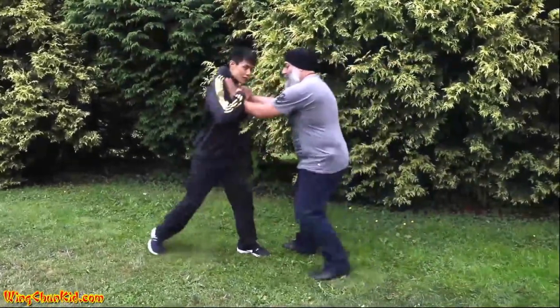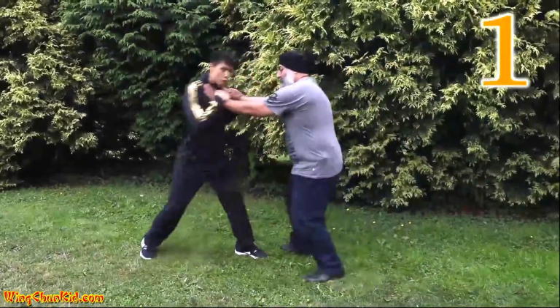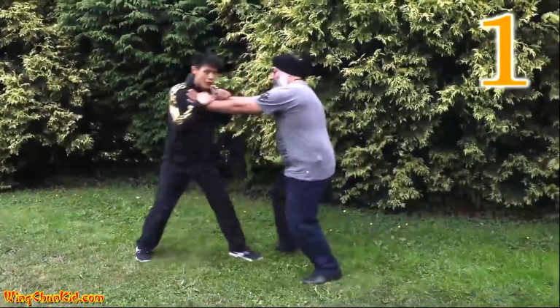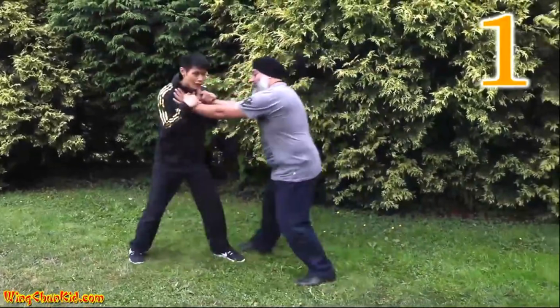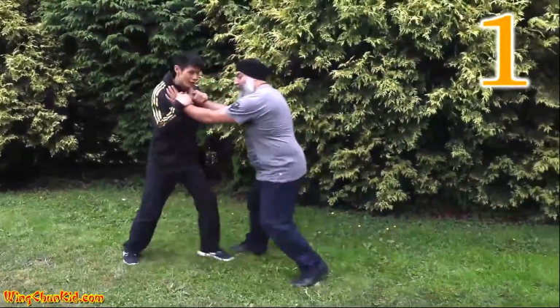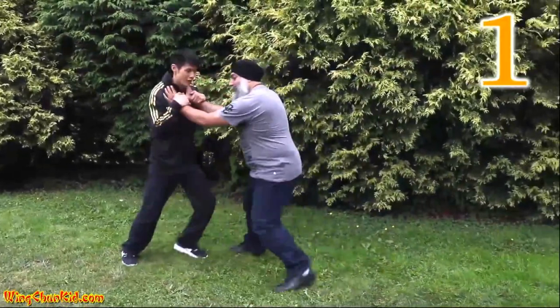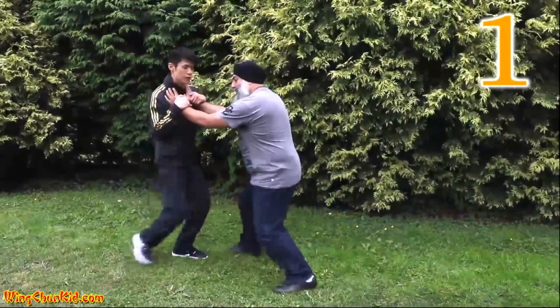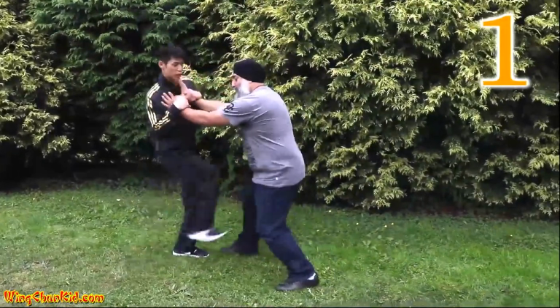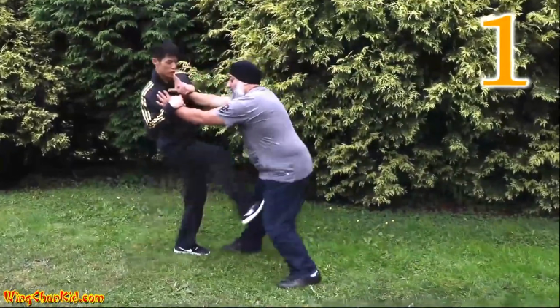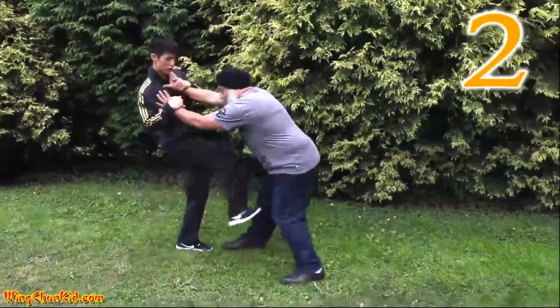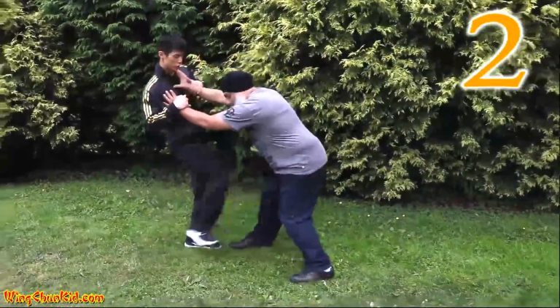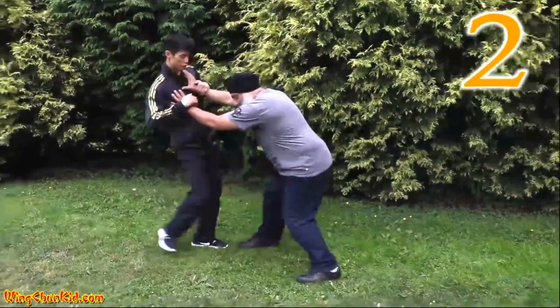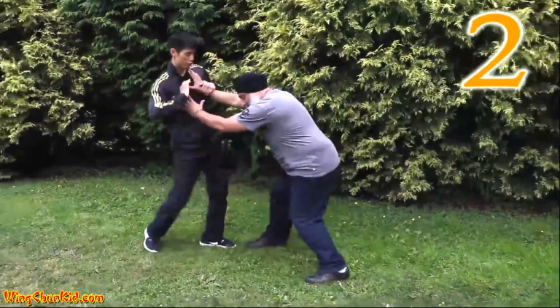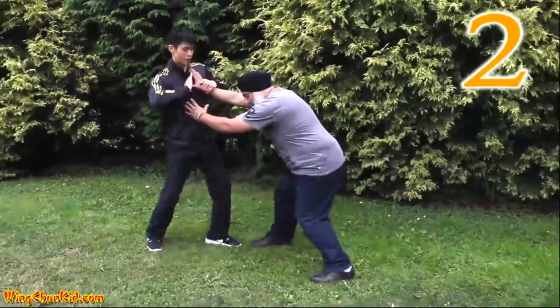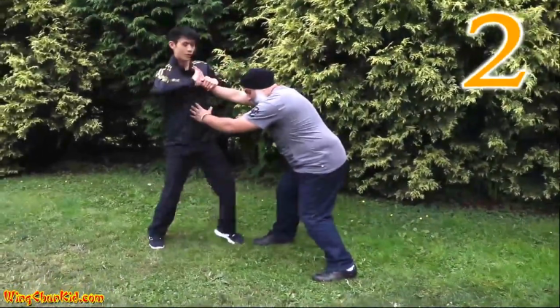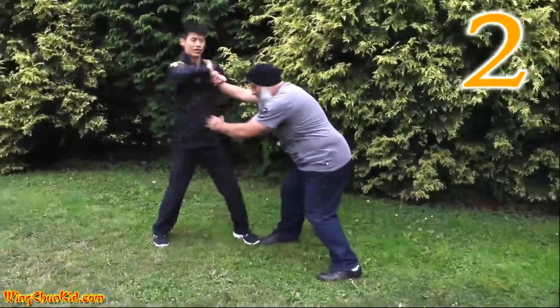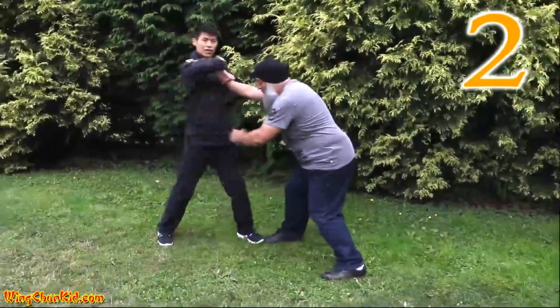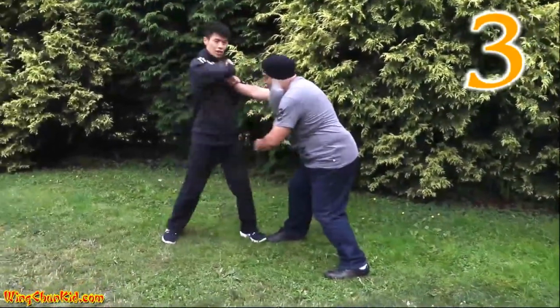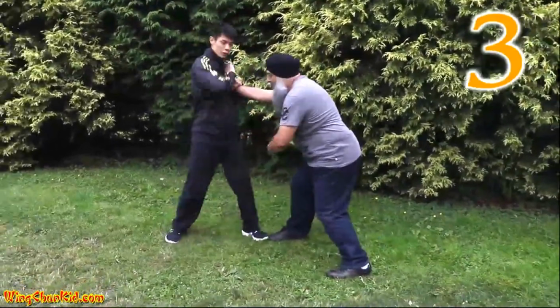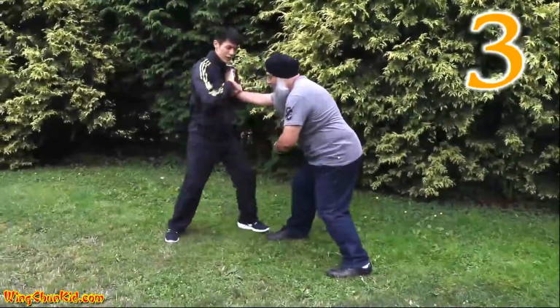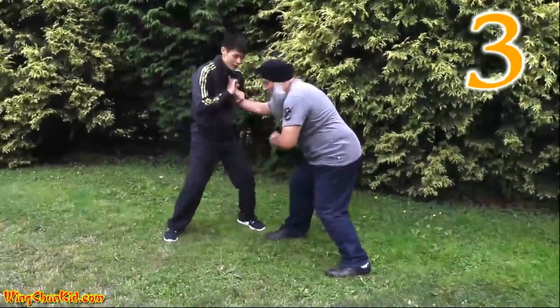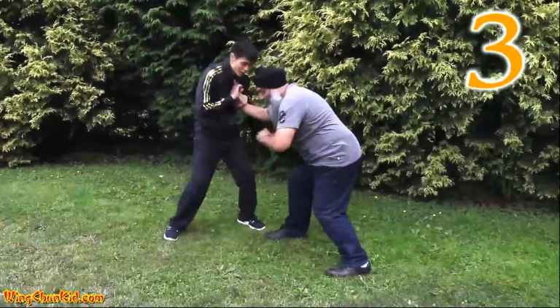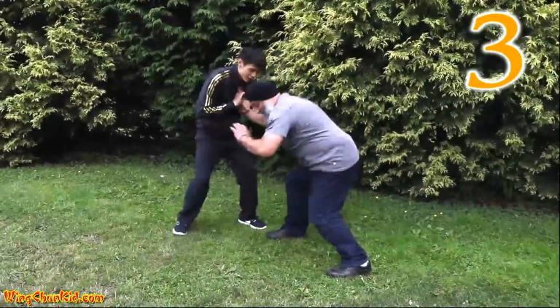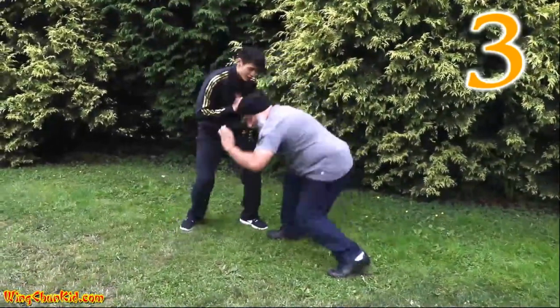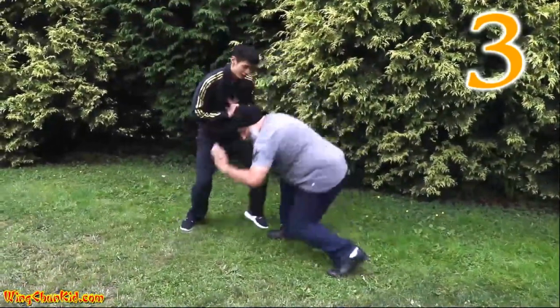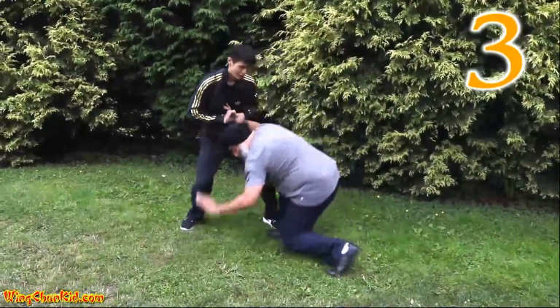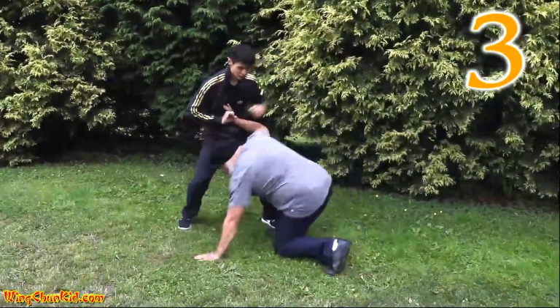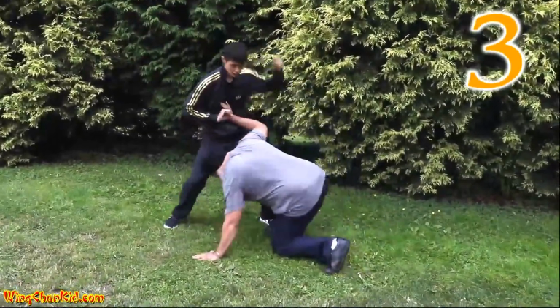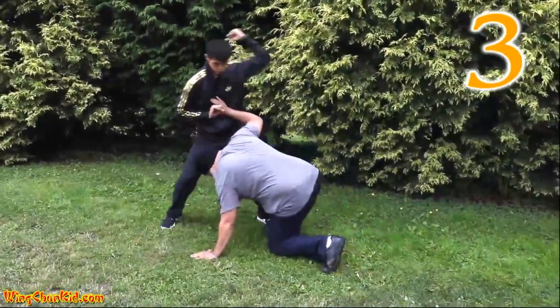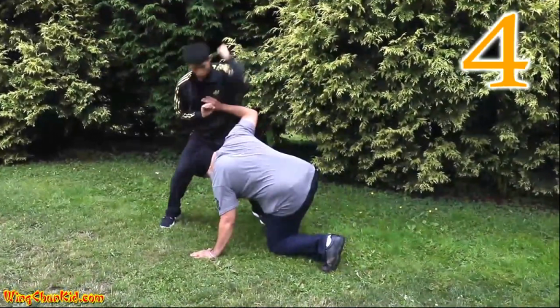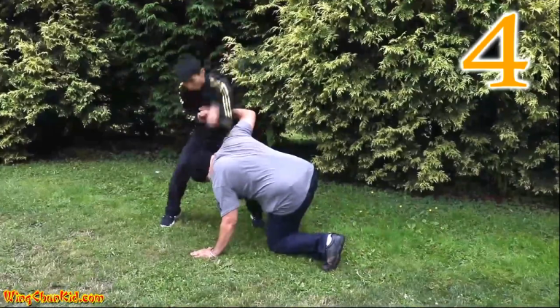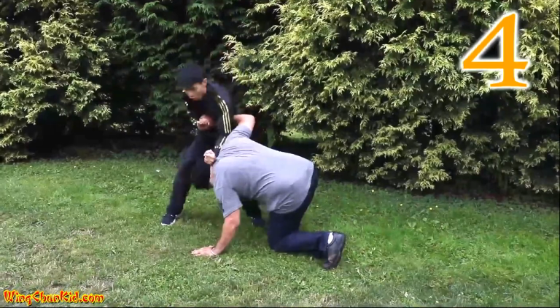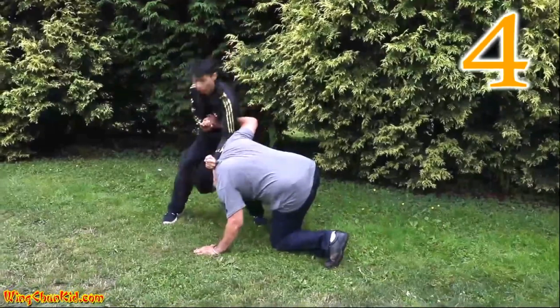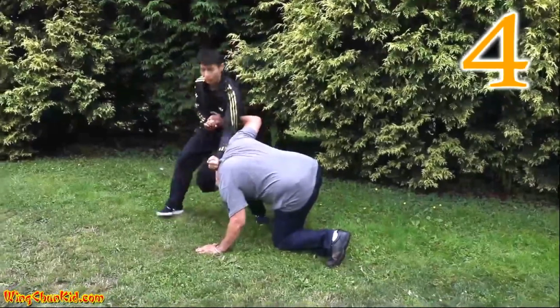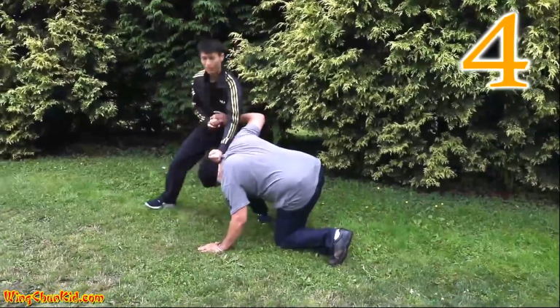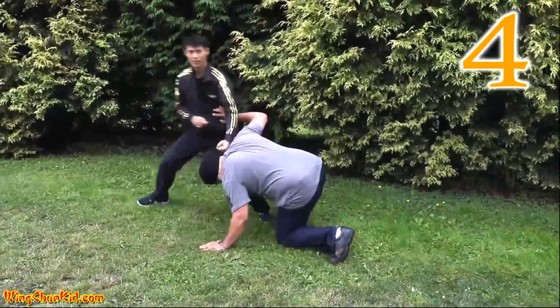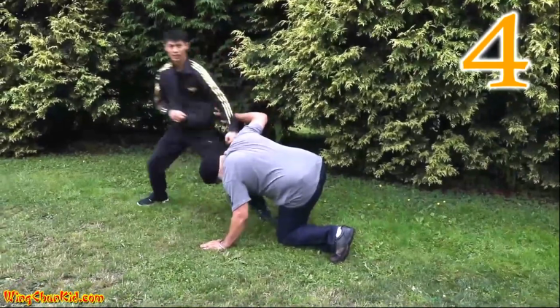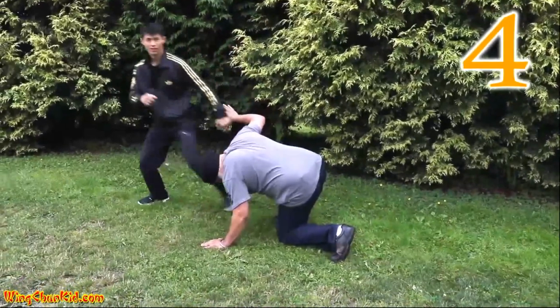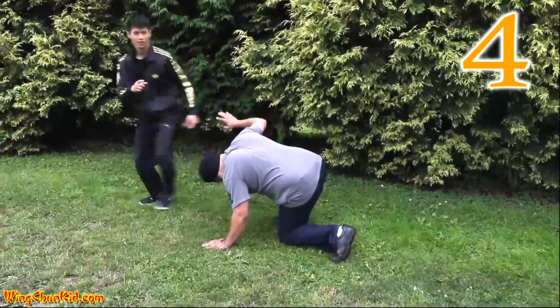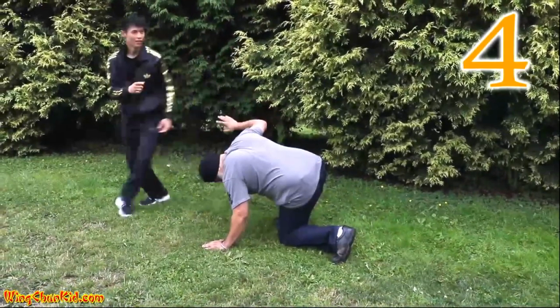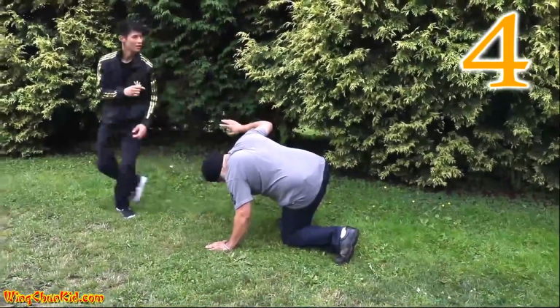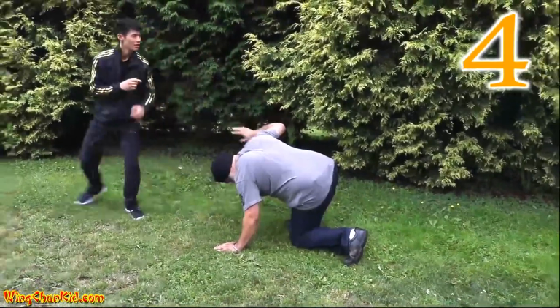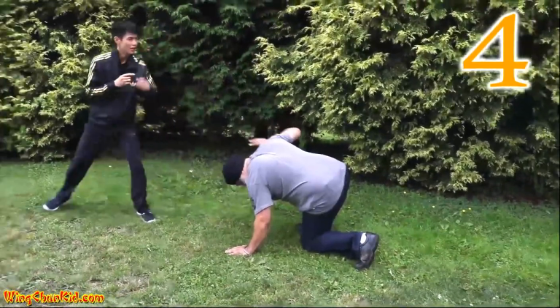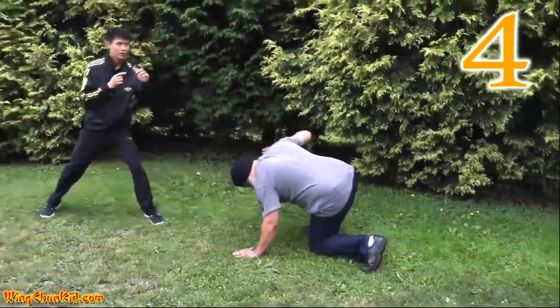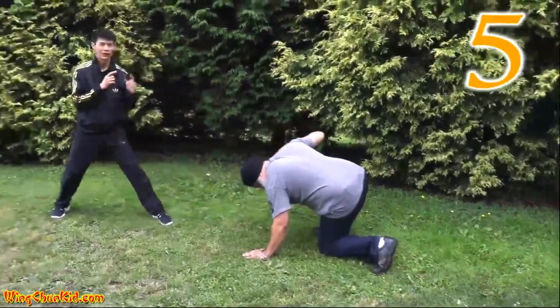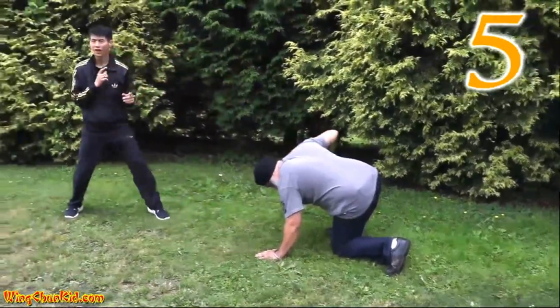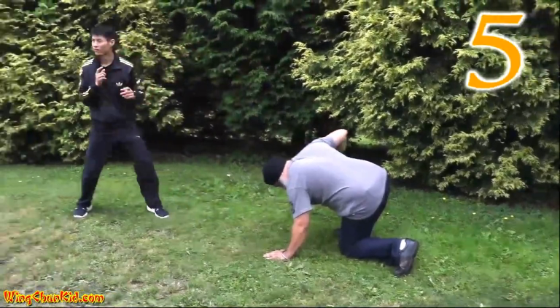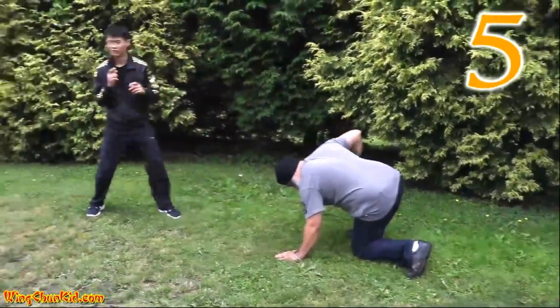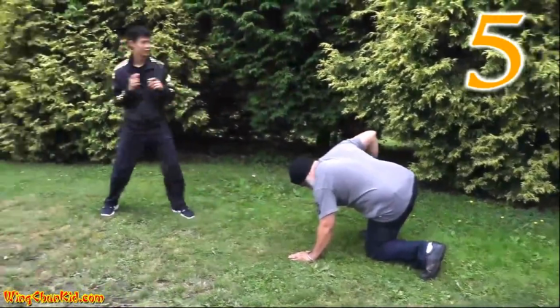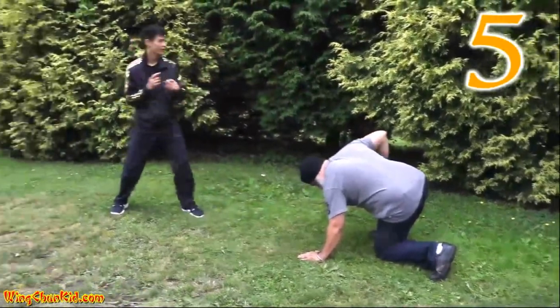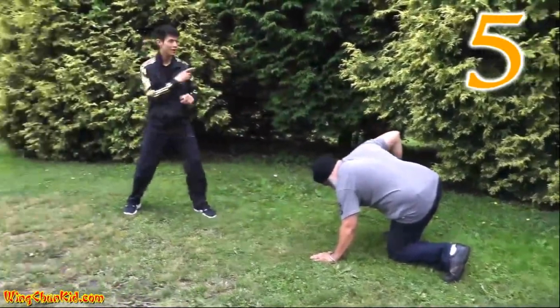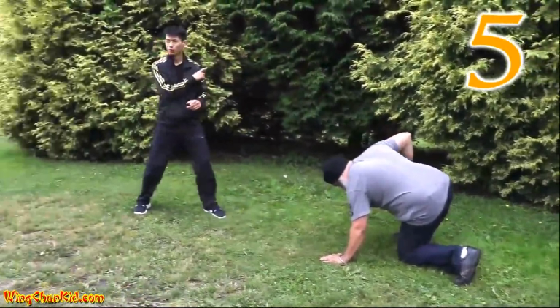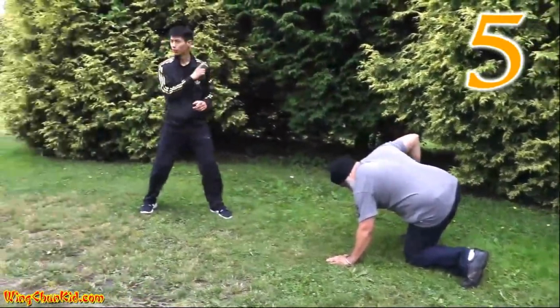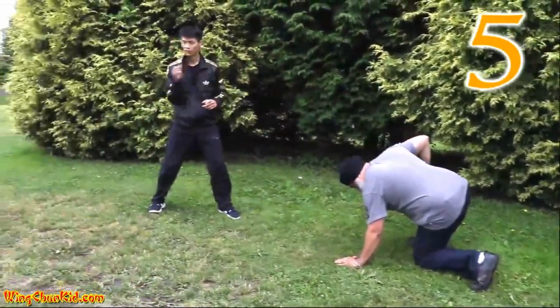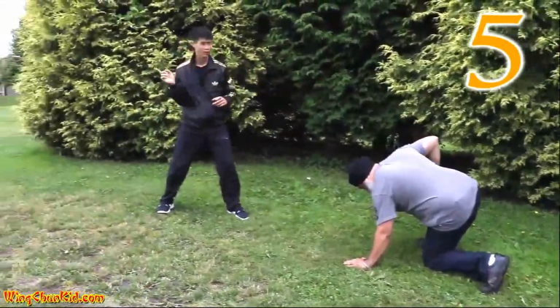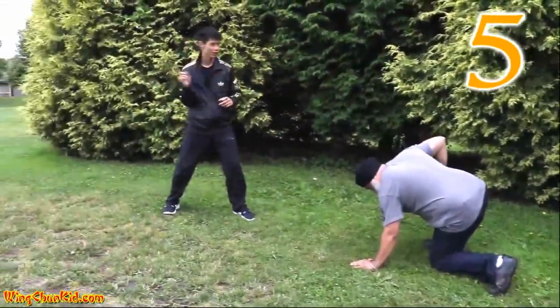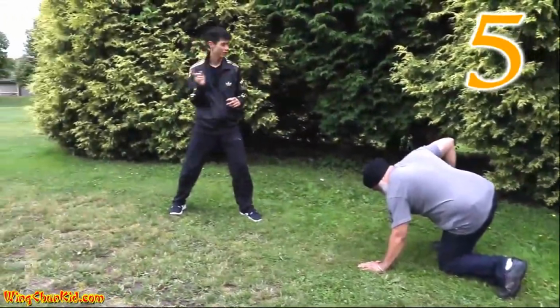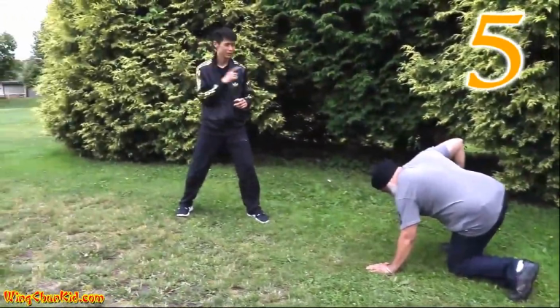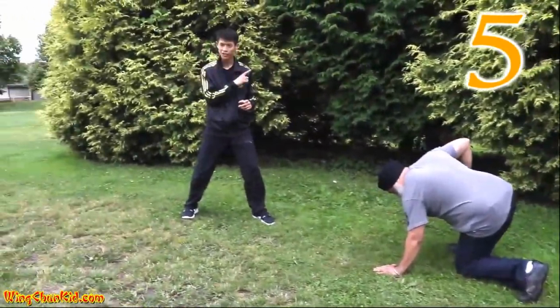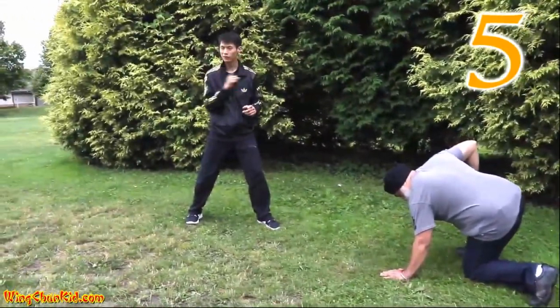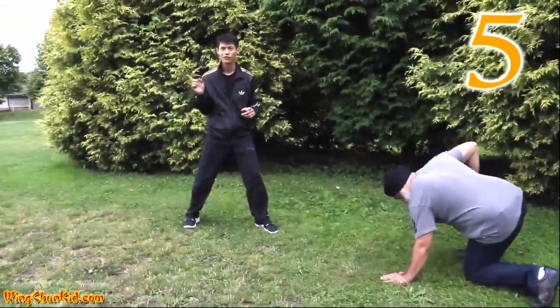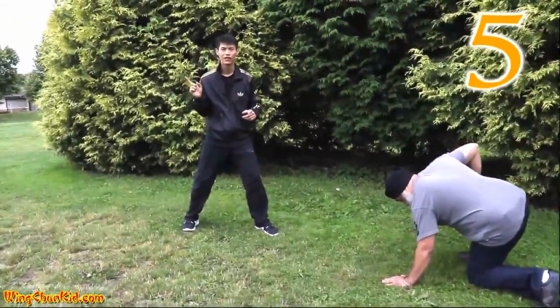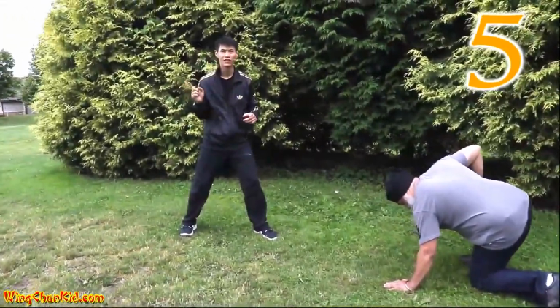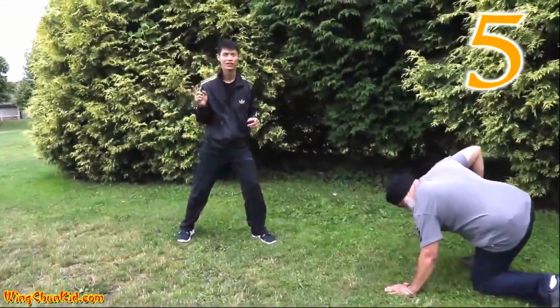Okay, one more time to show you how to do it. One, two, three, four, five — and I'm already out, checking my flanks.